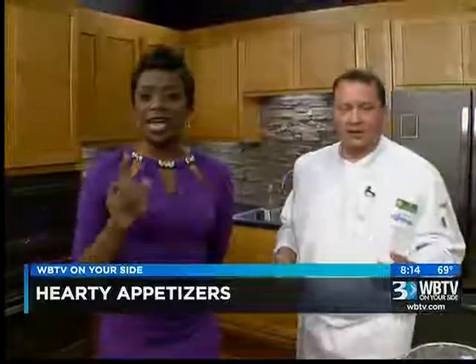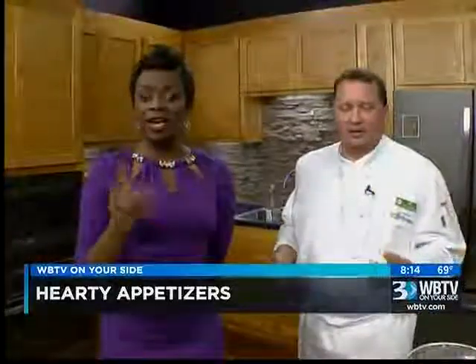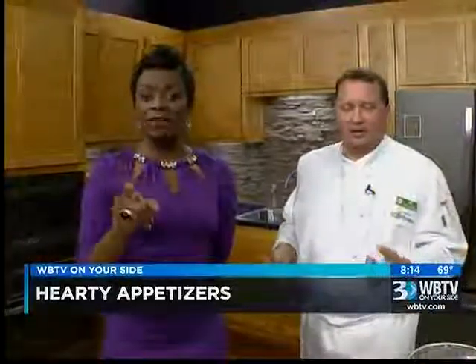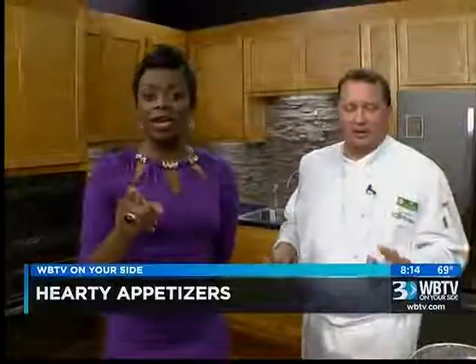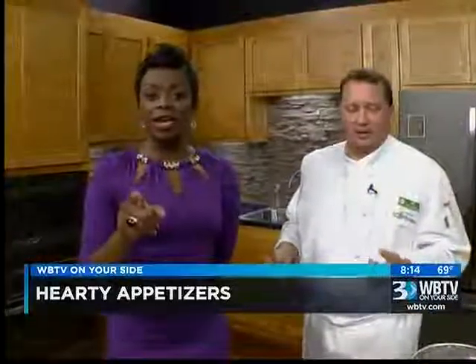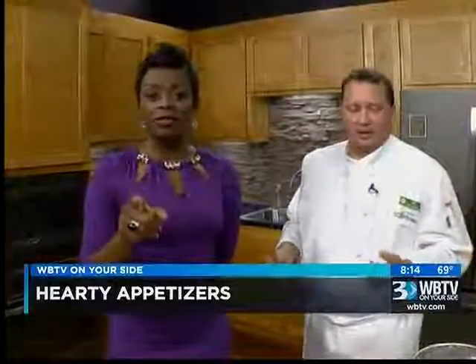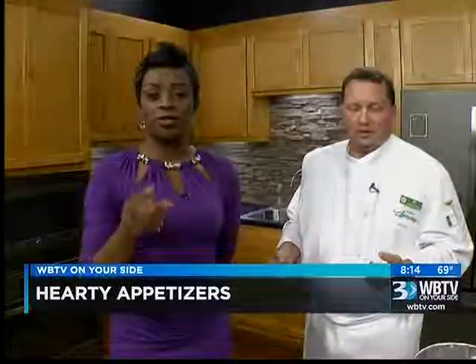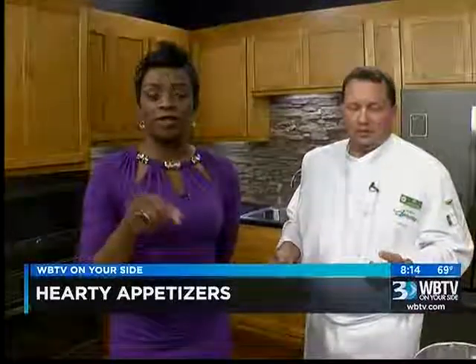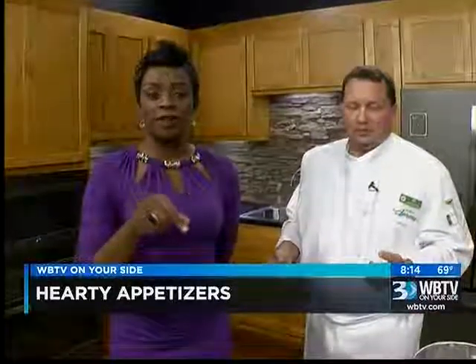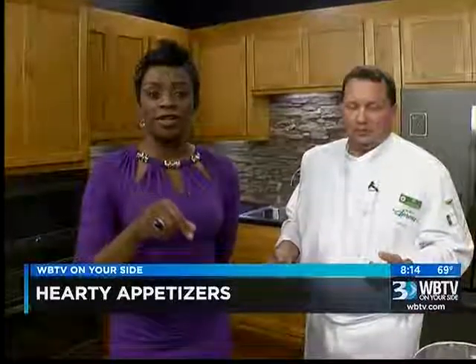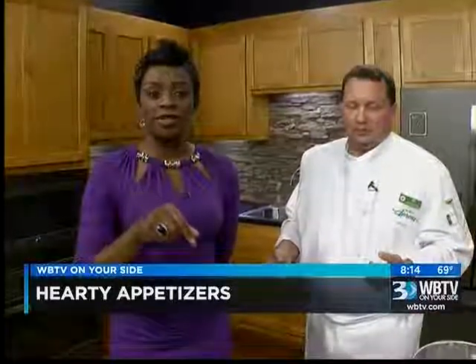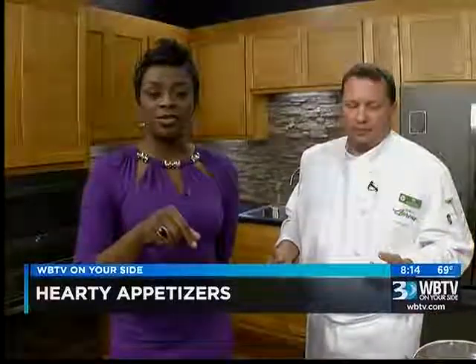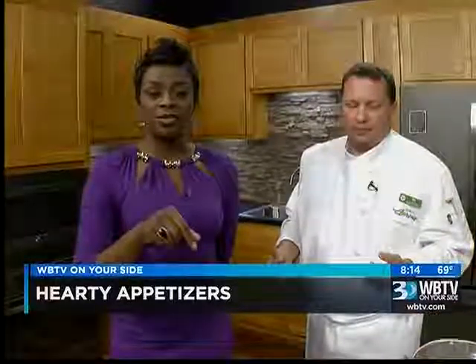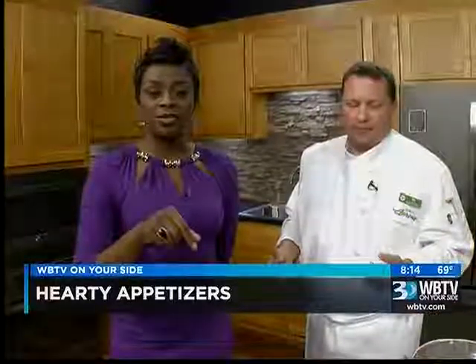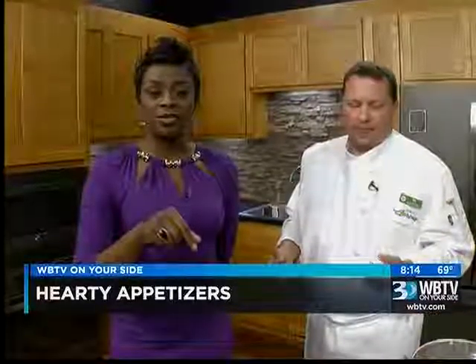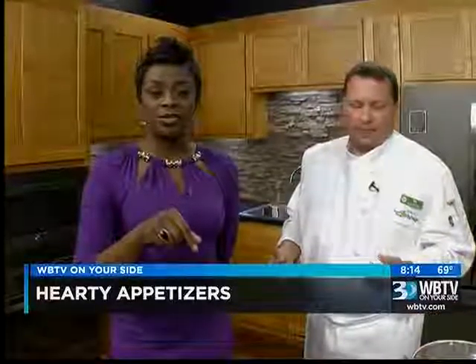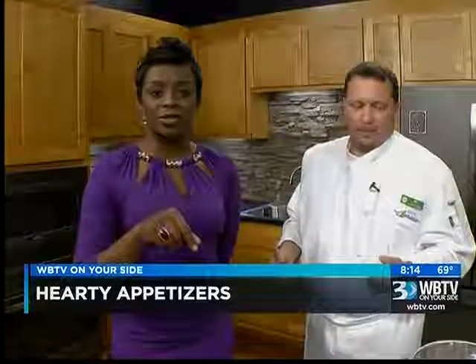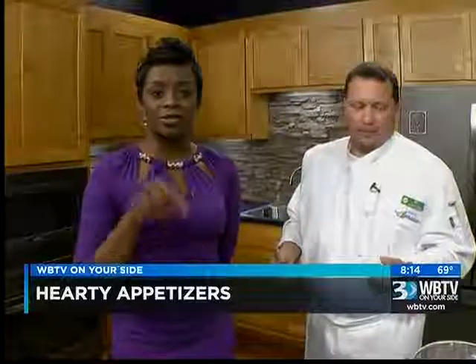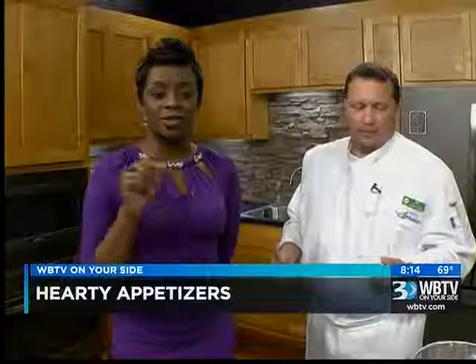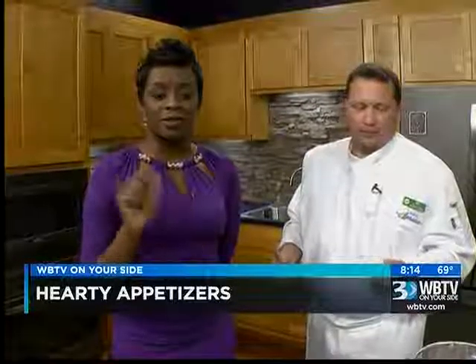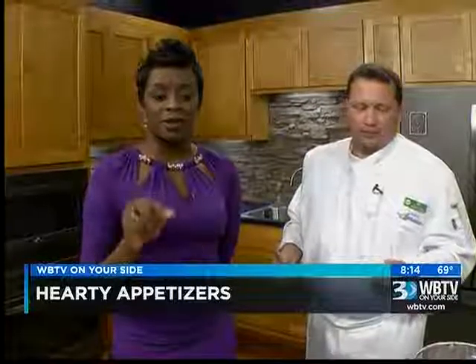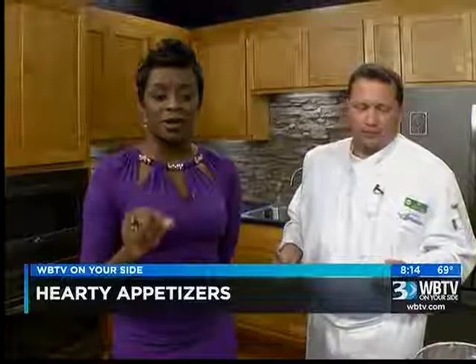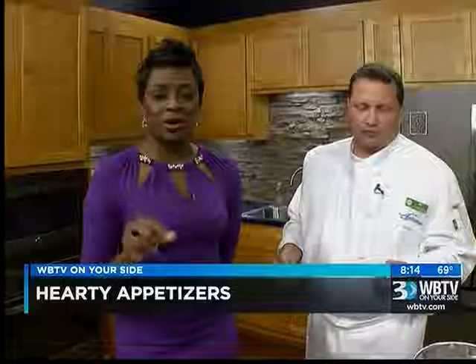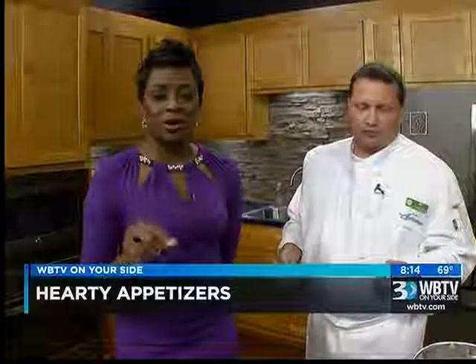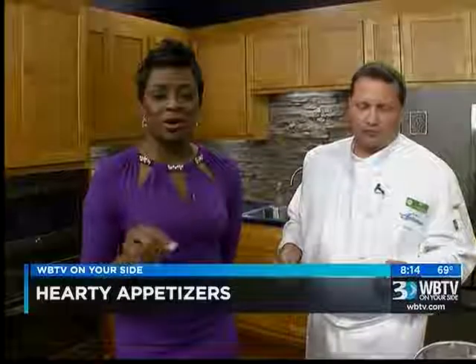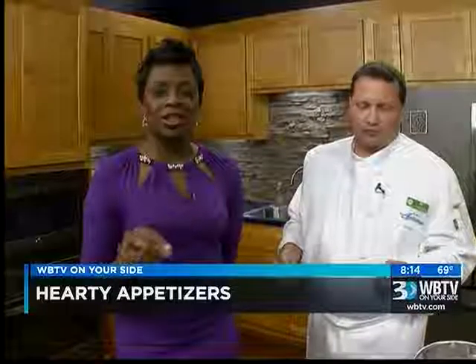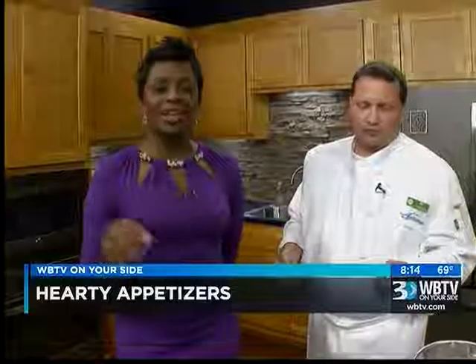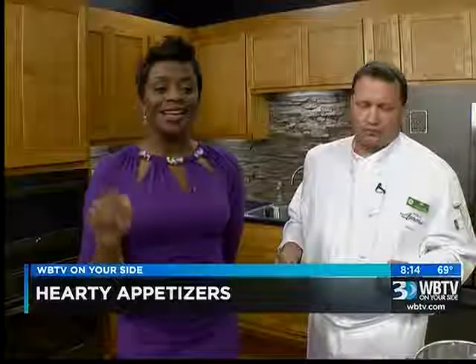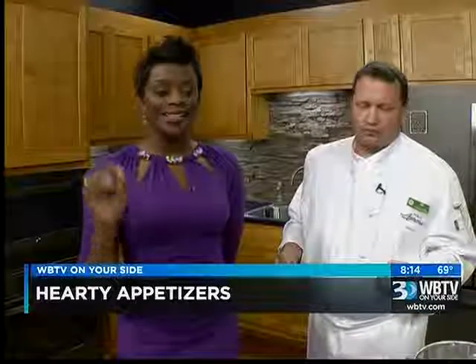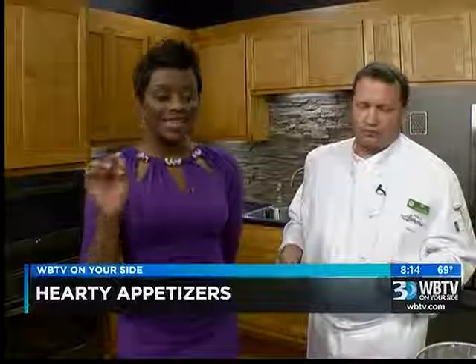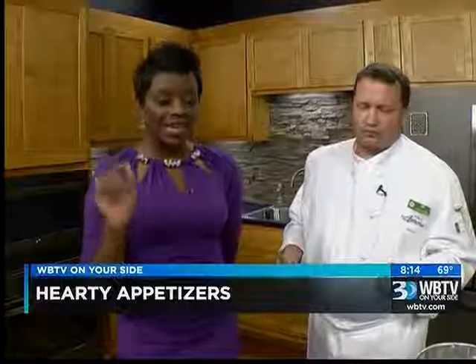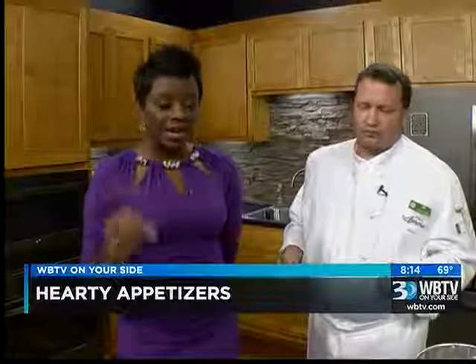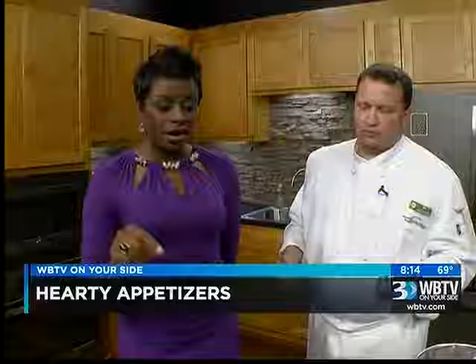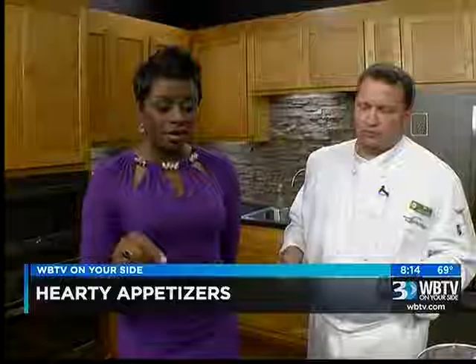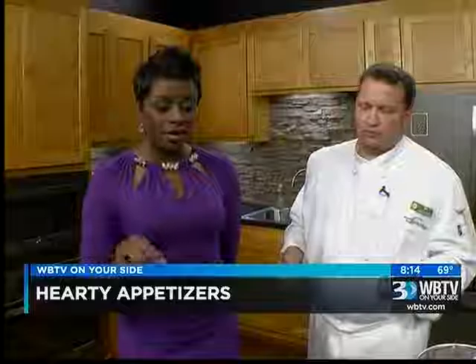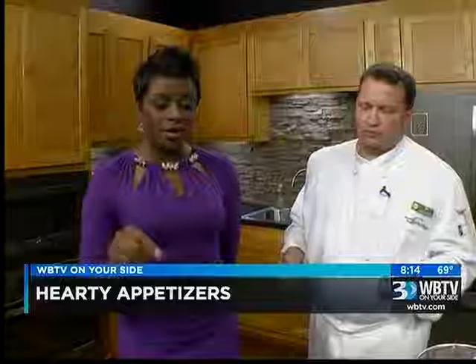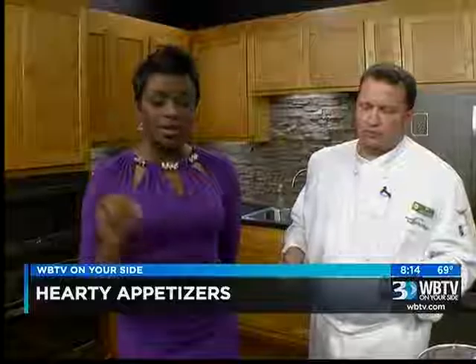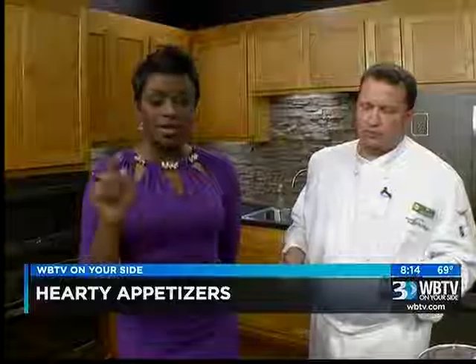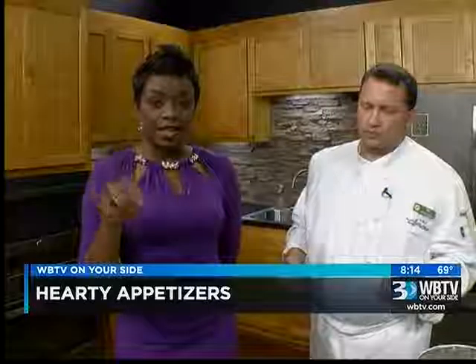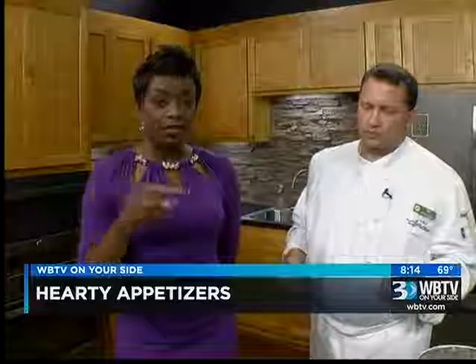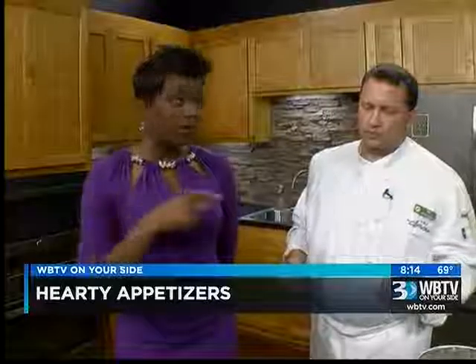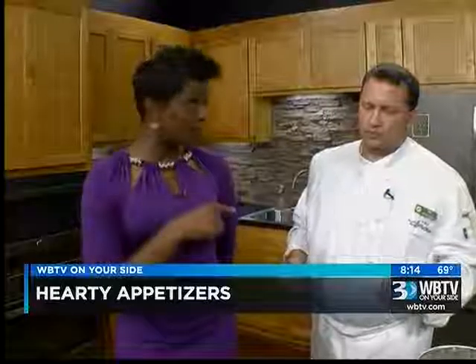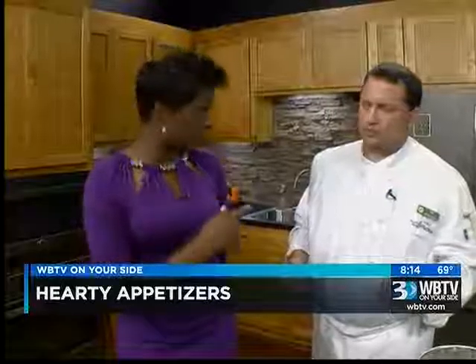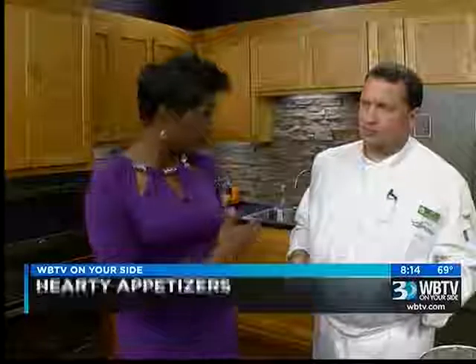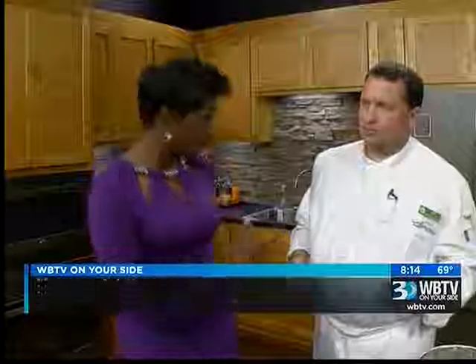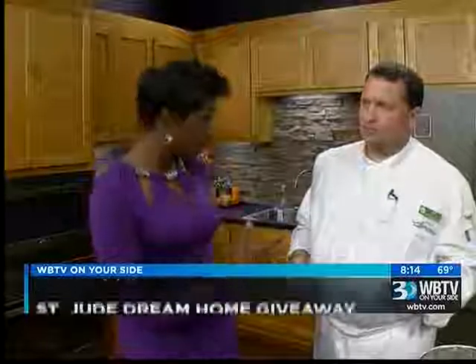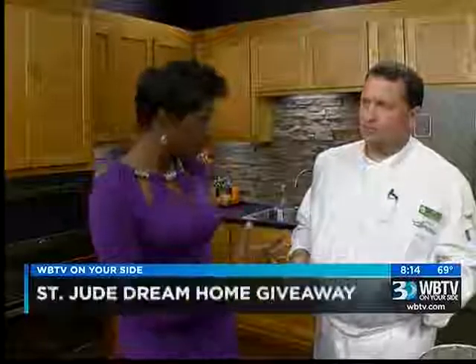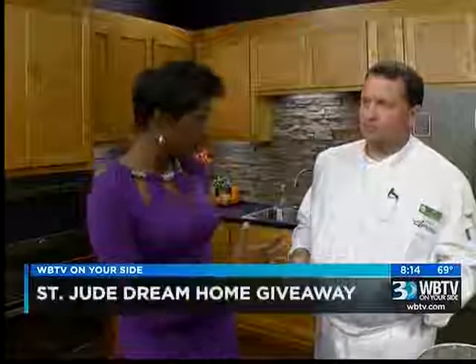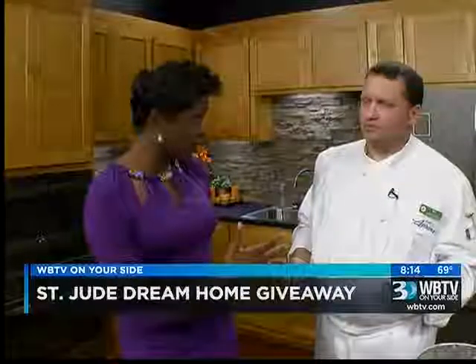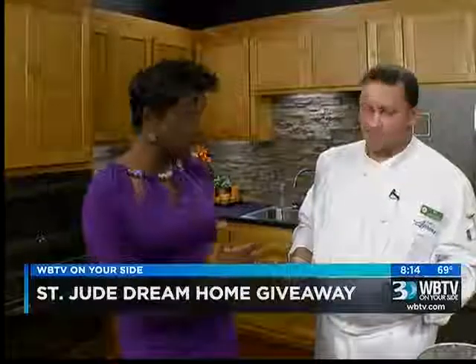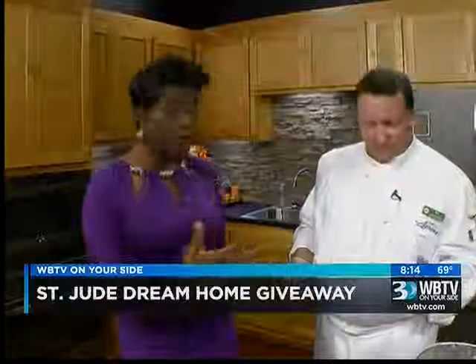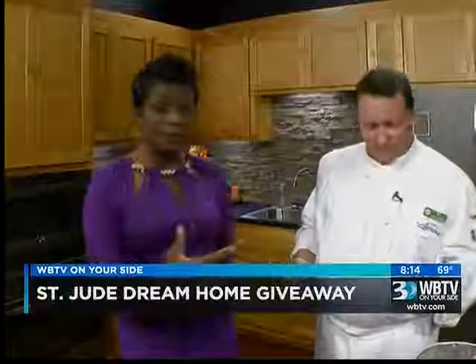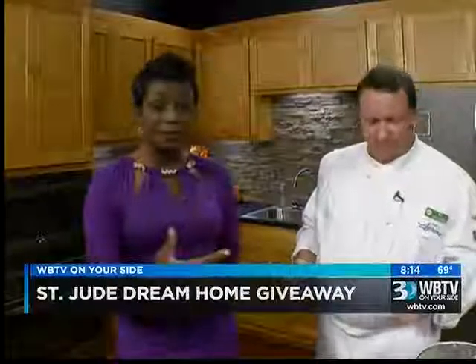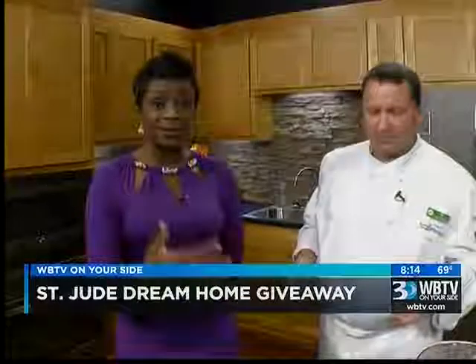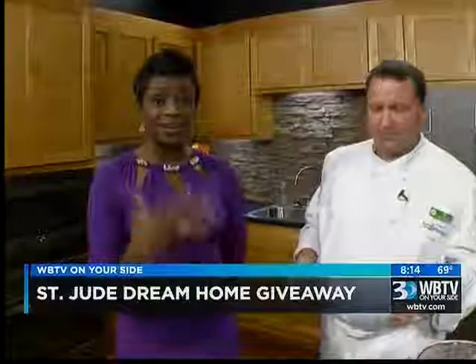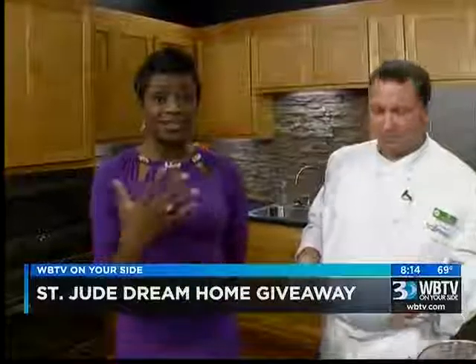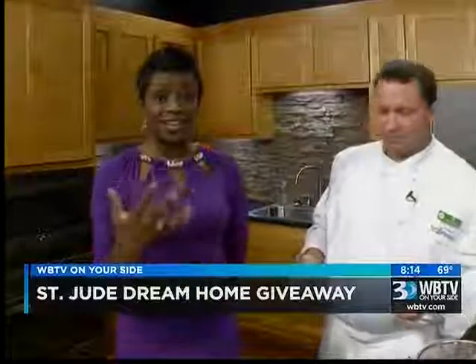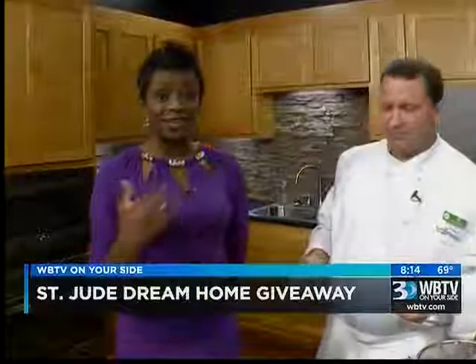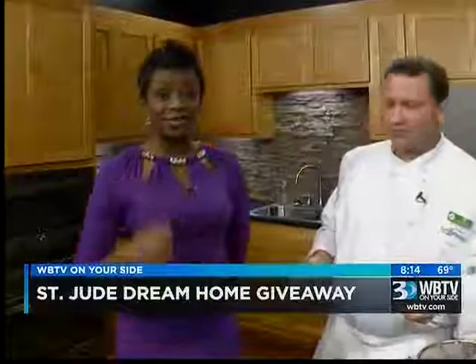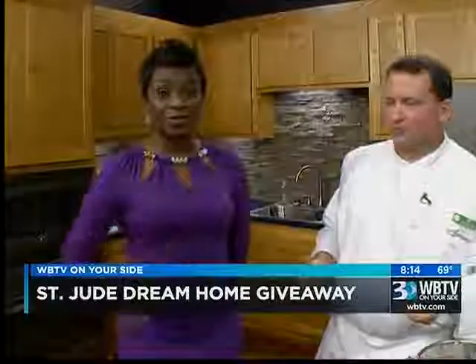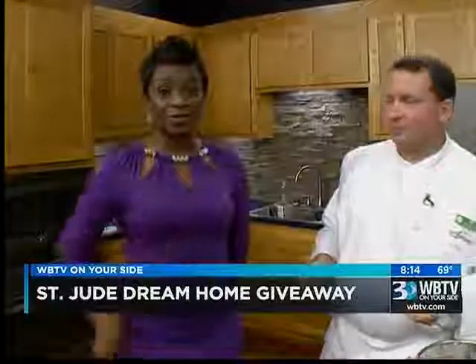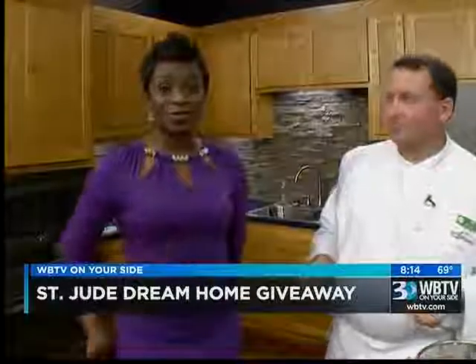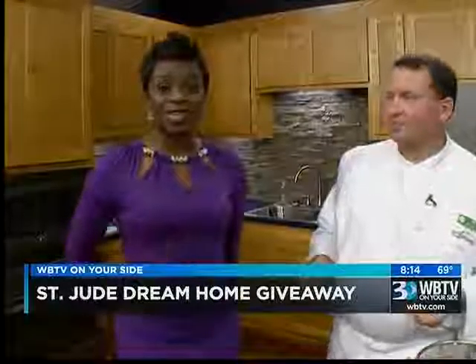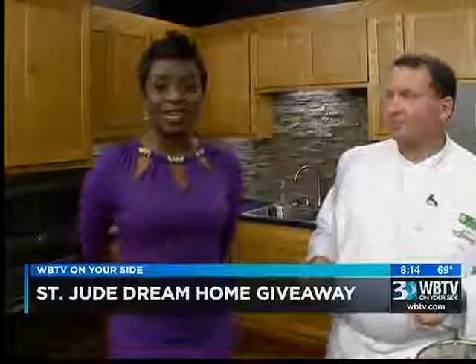Publix is giving away one of the many prizes as part of the St. Jude Dream Home giveaway campaign — groceries for a year, which is amazing. Call 1-800-592-1602 to get in the drawing for Groceries for a Year from Publix and your Dream Home ticket.